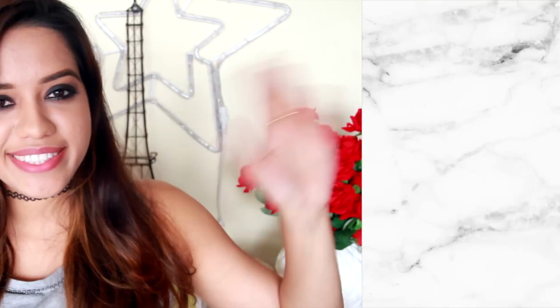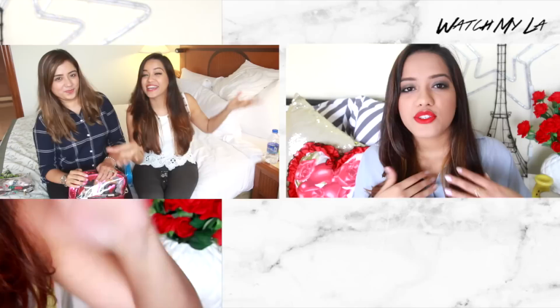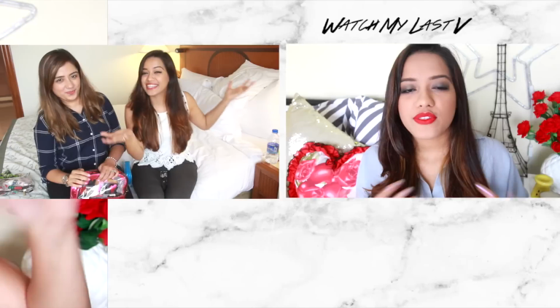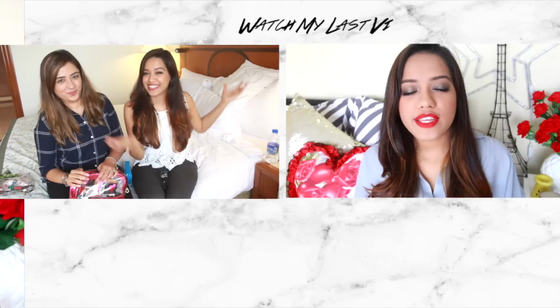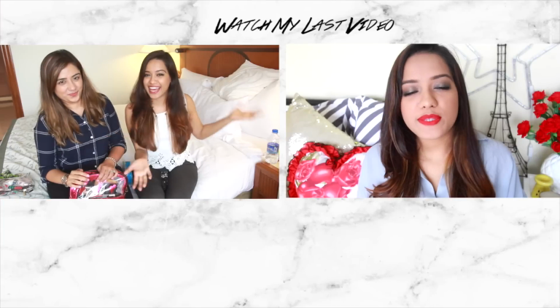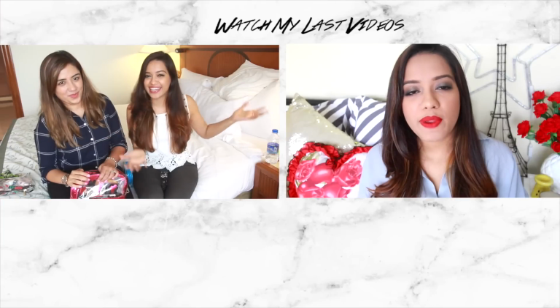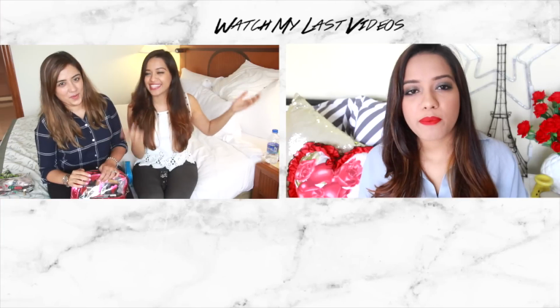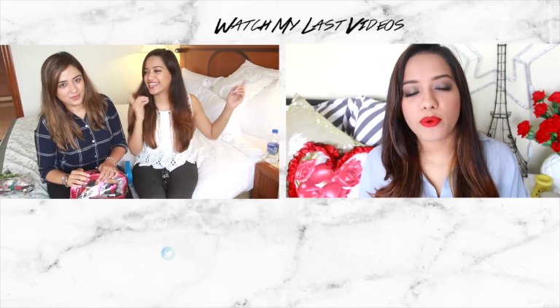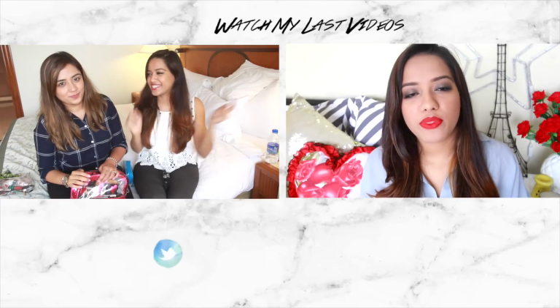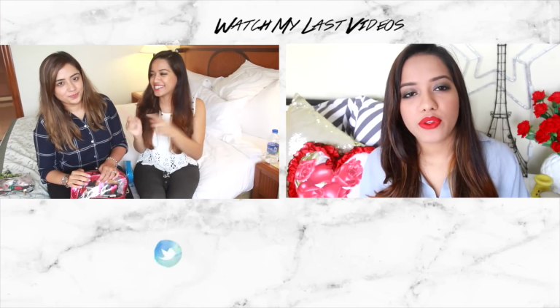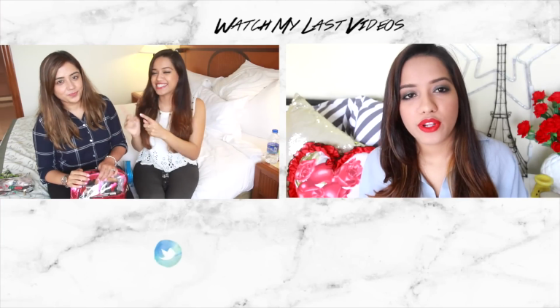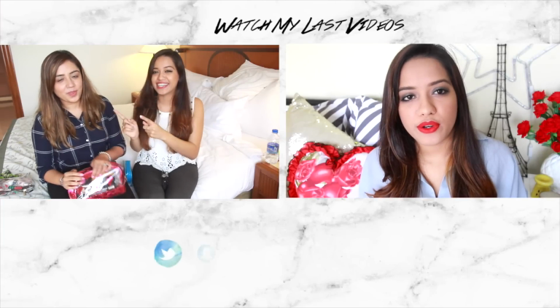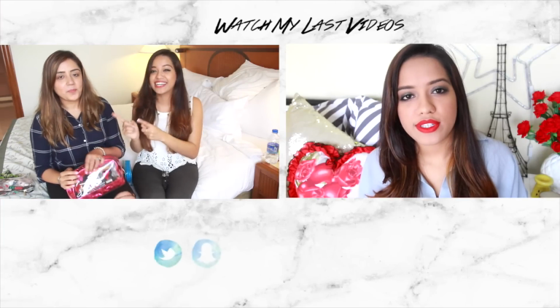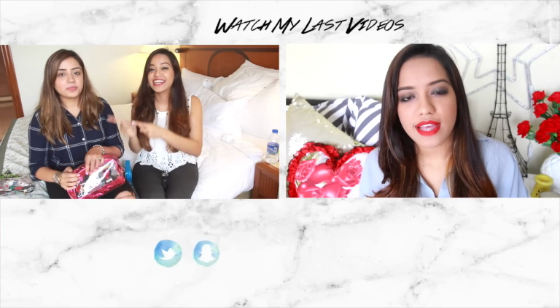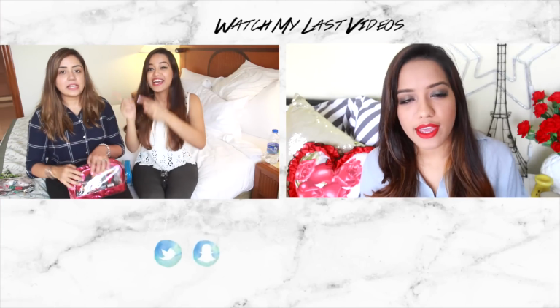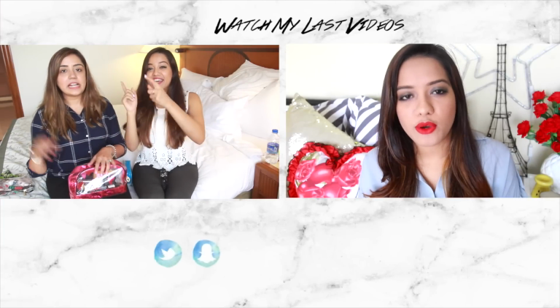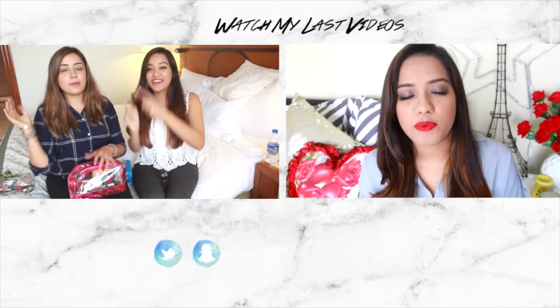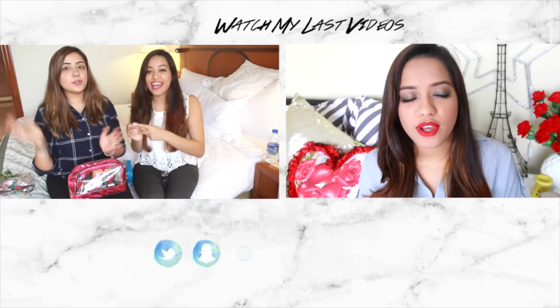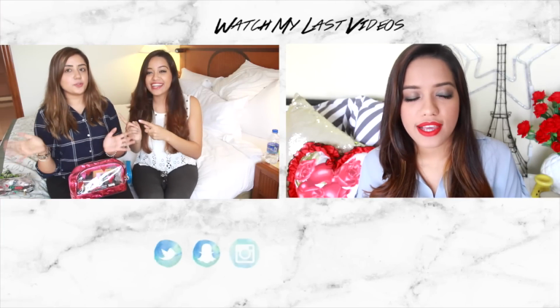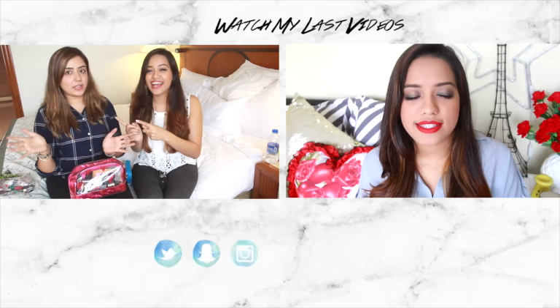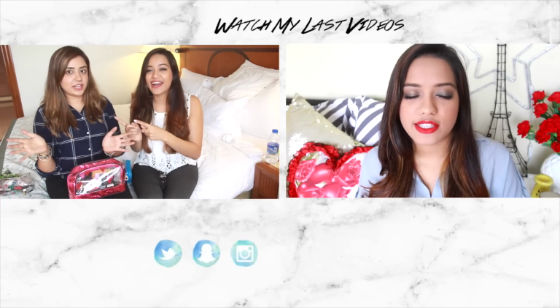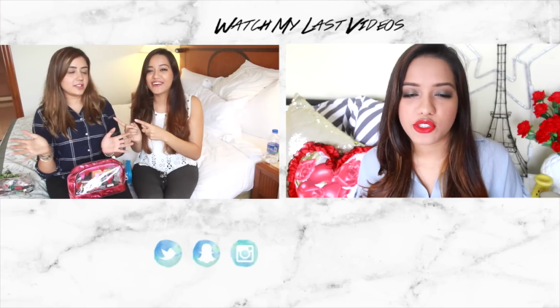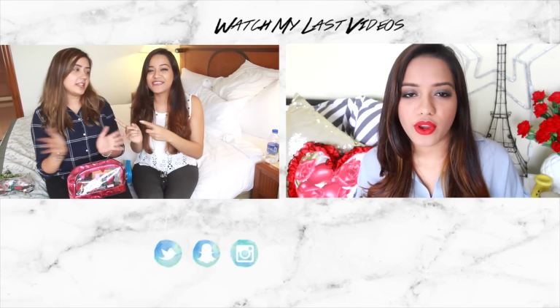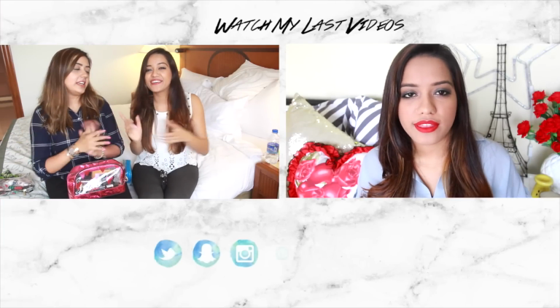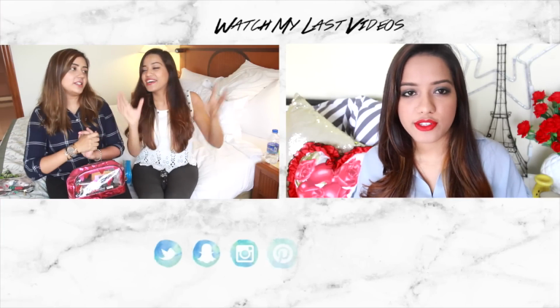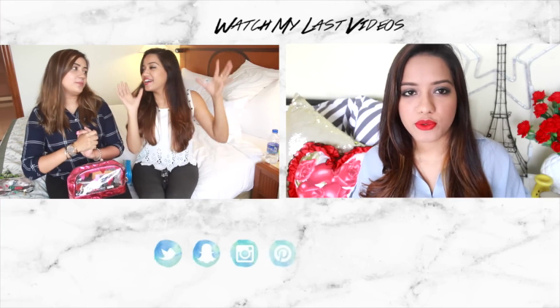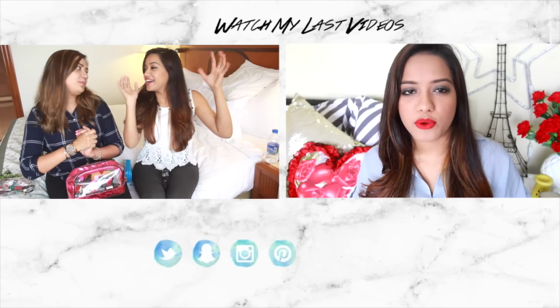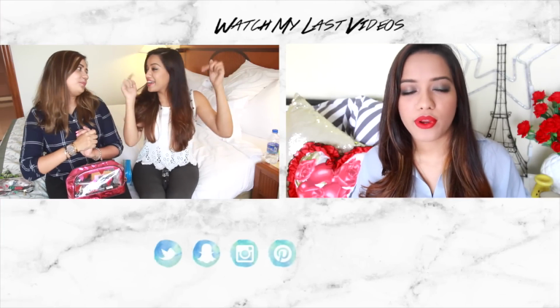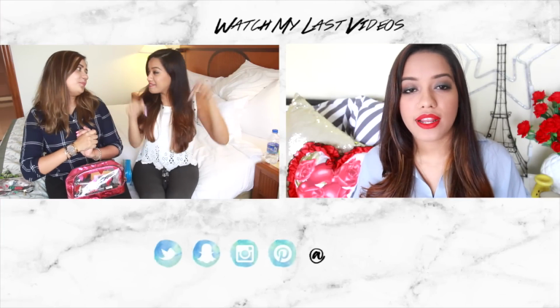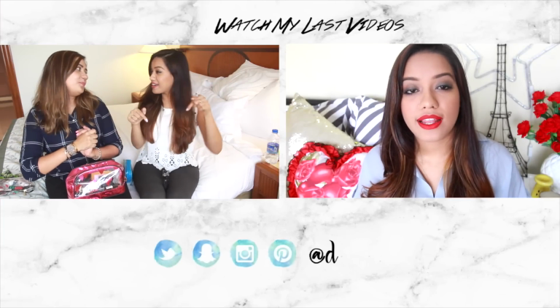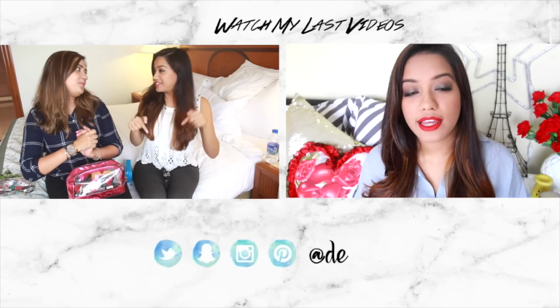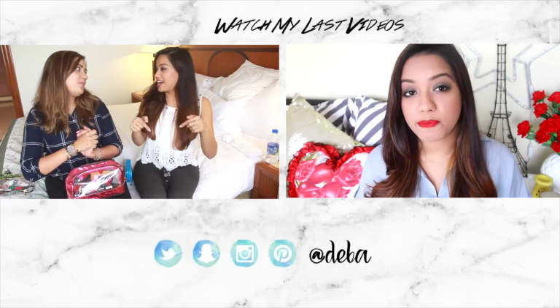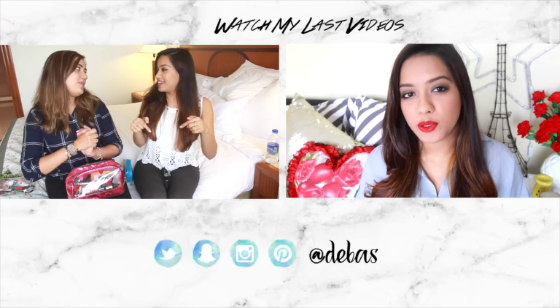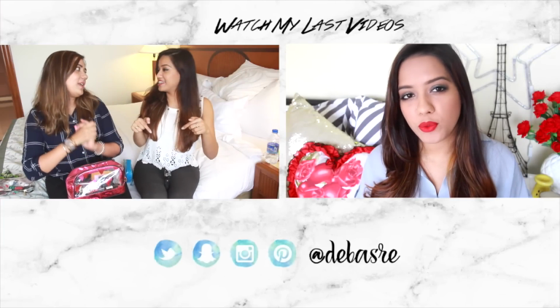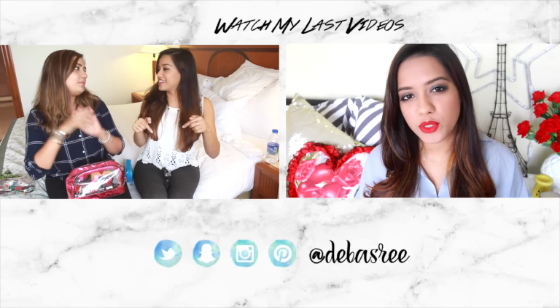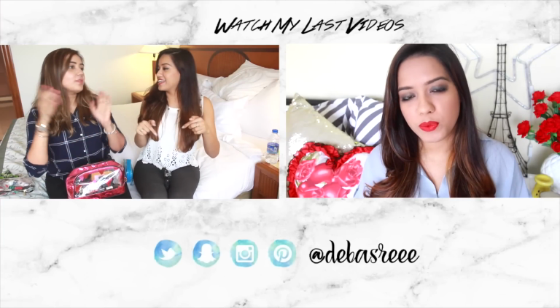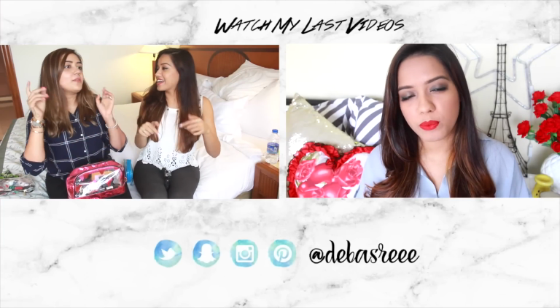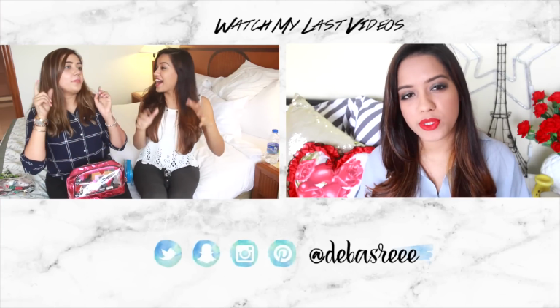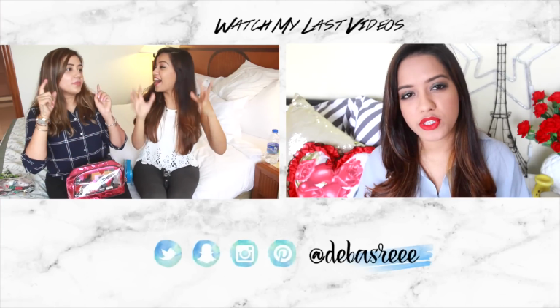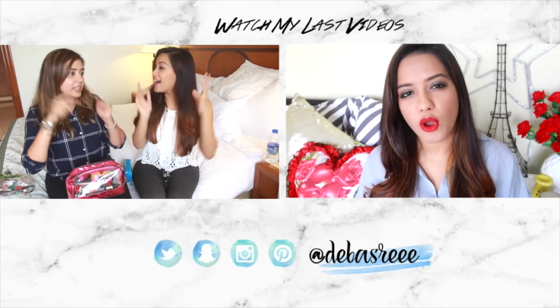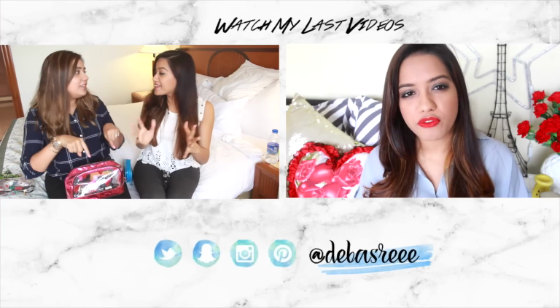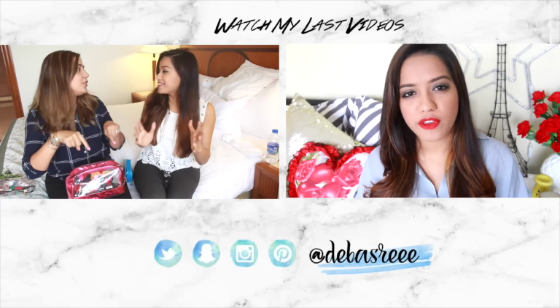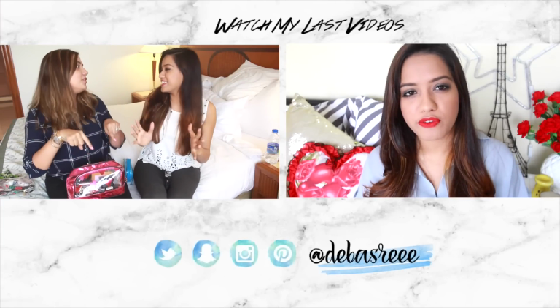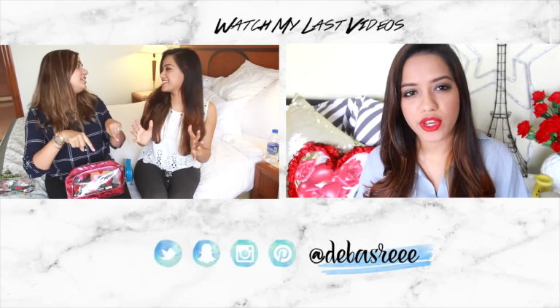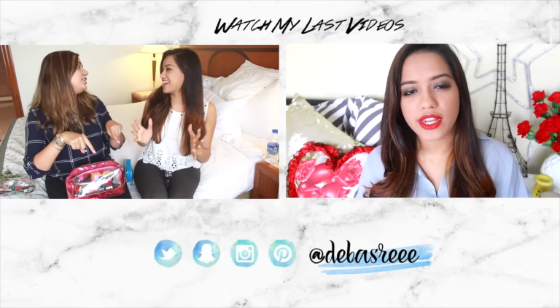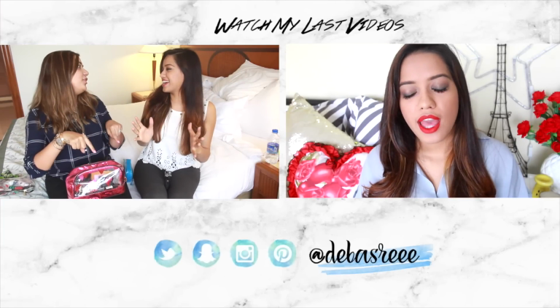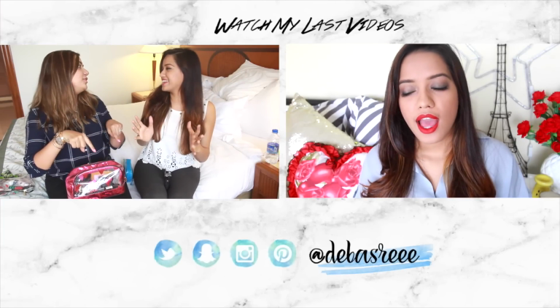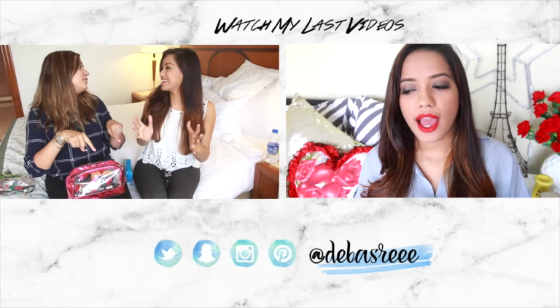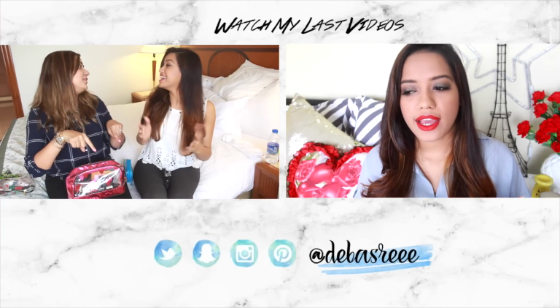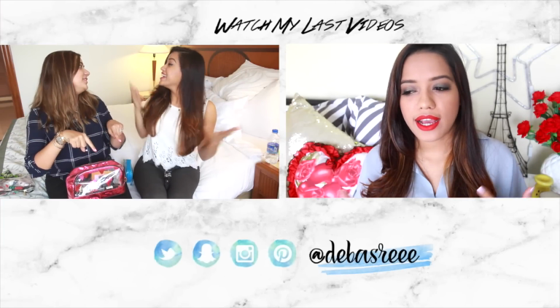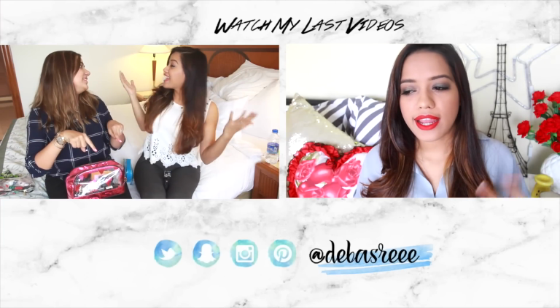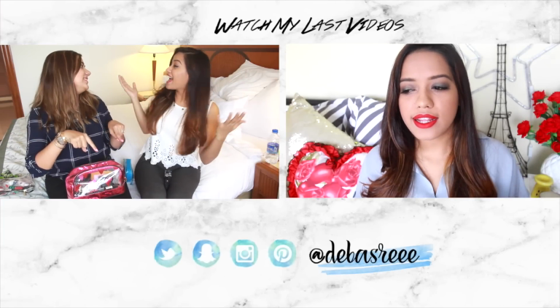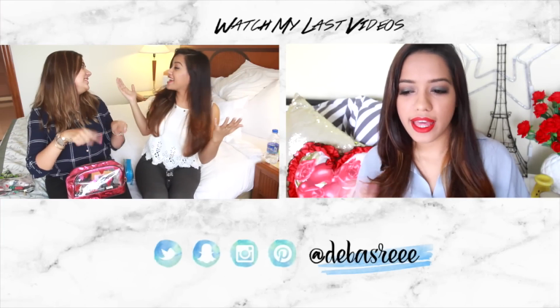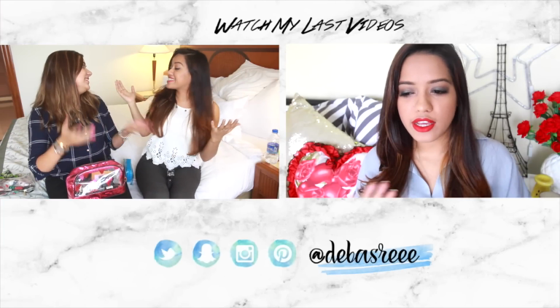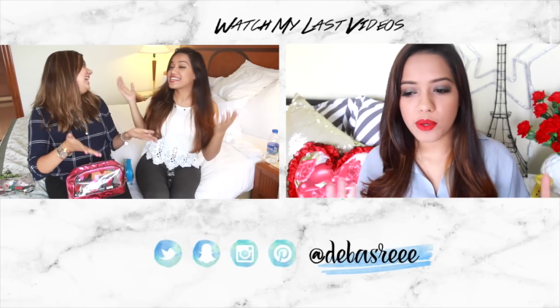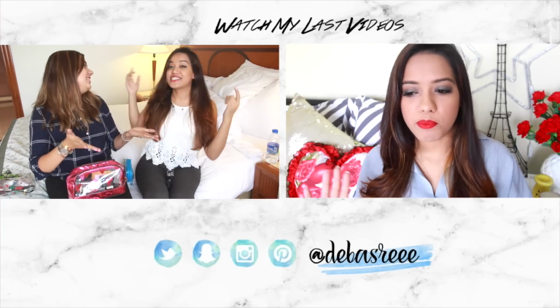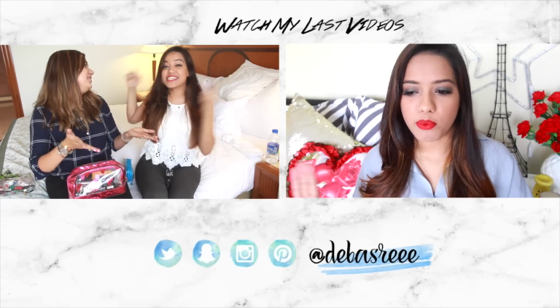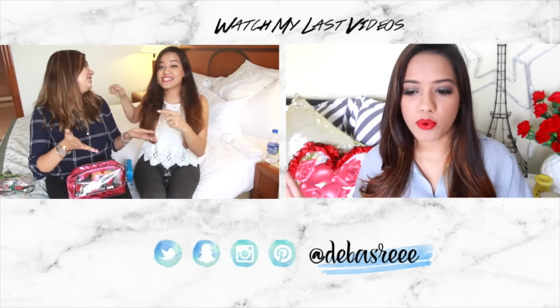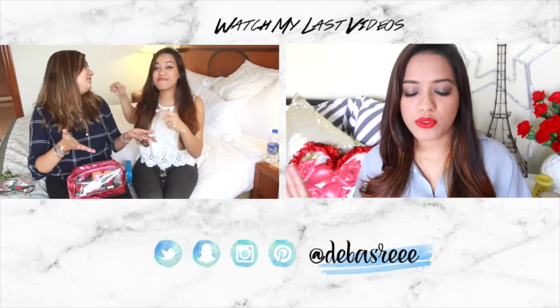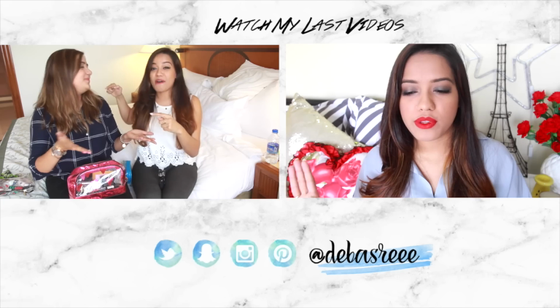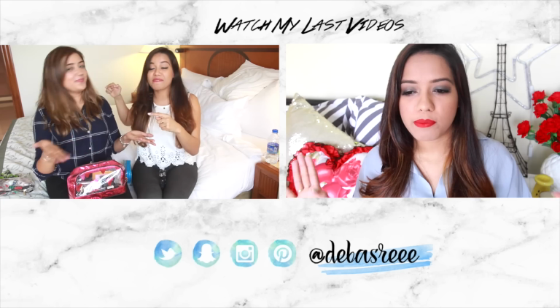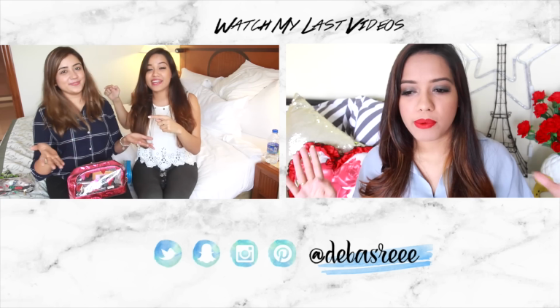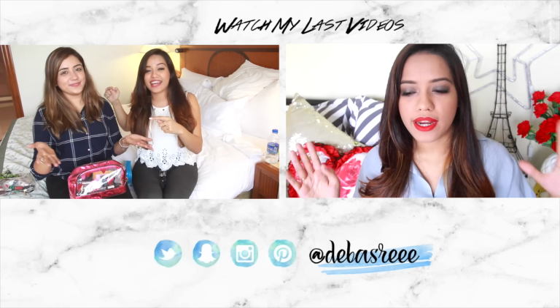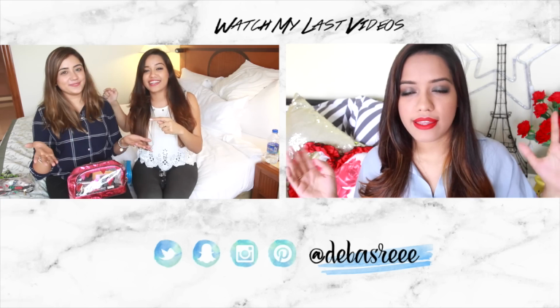Also, I have a guest with me right now on my channel — she's in Bombay and we just met and filmed another video together, so make sure you go check that out!